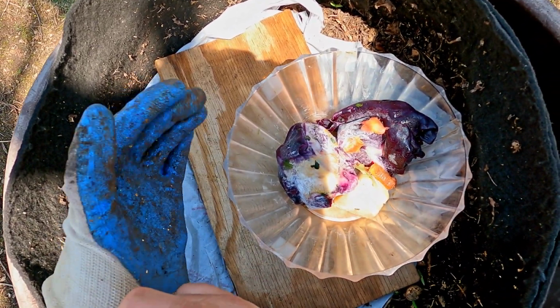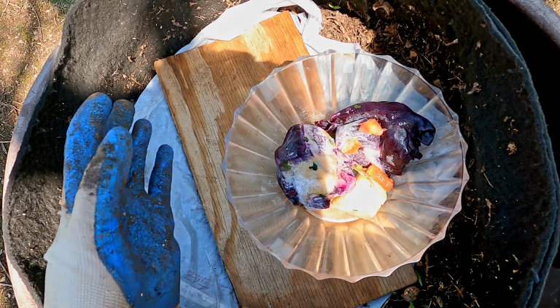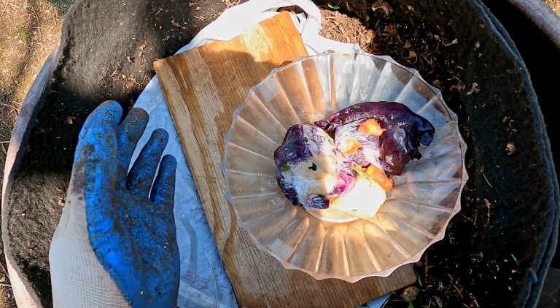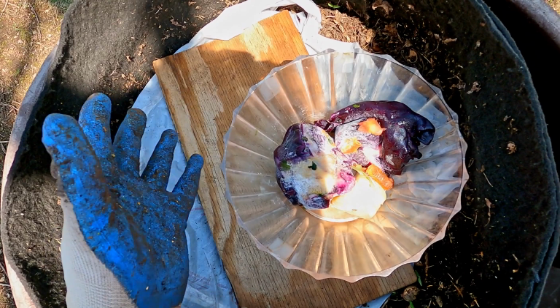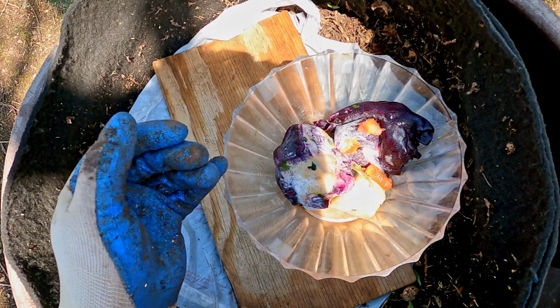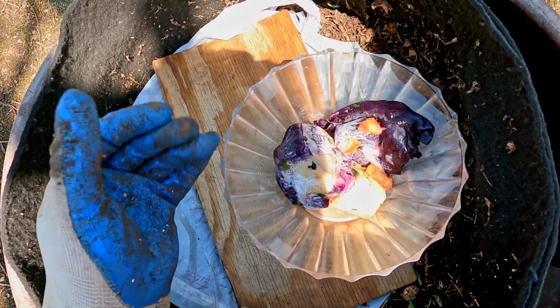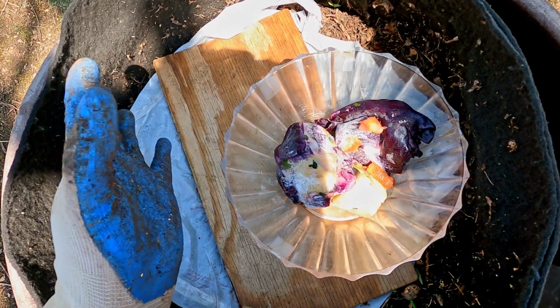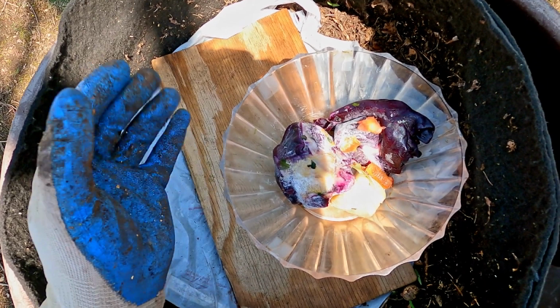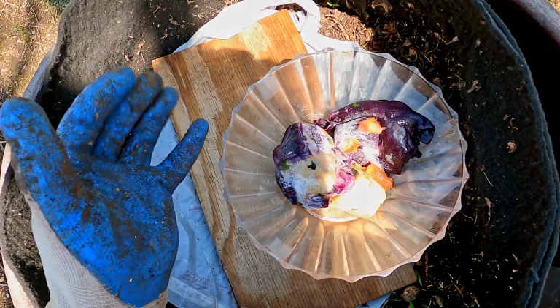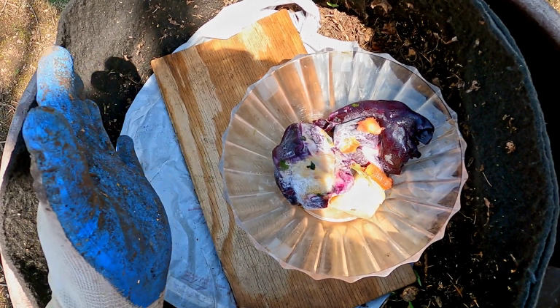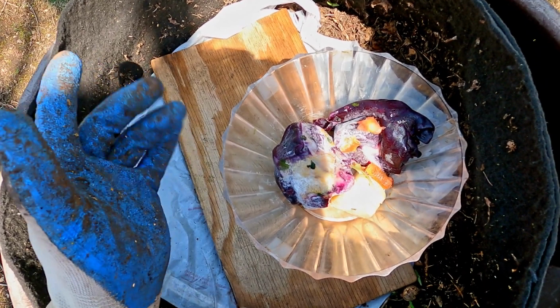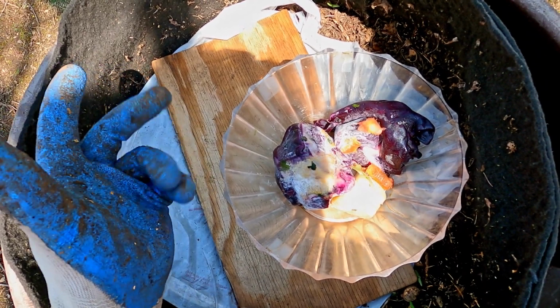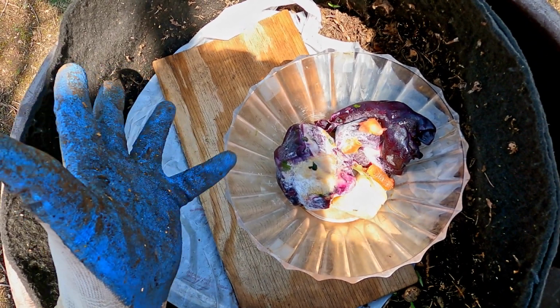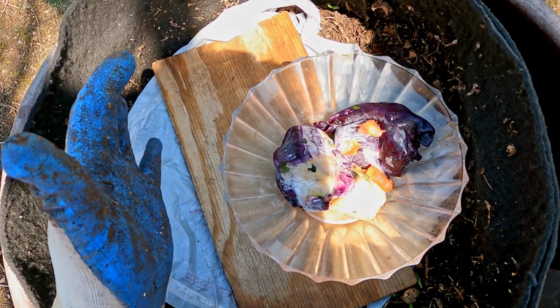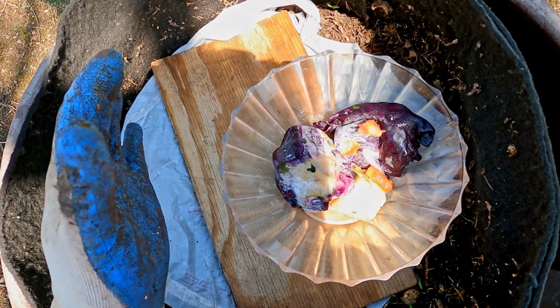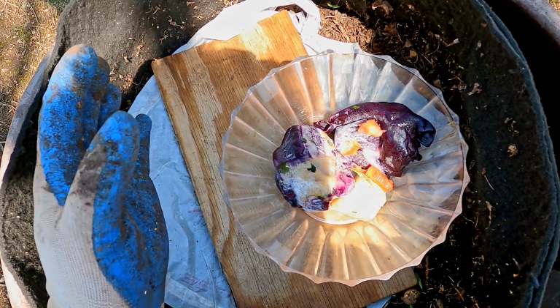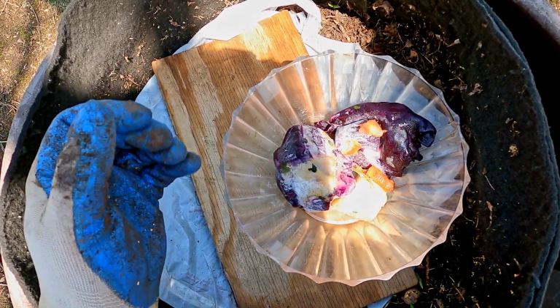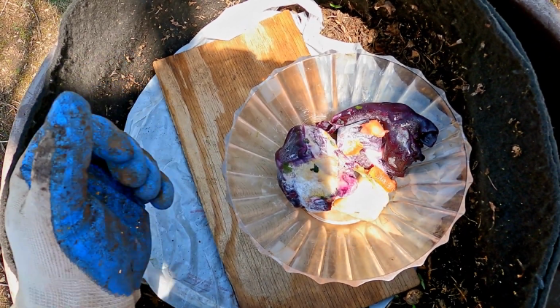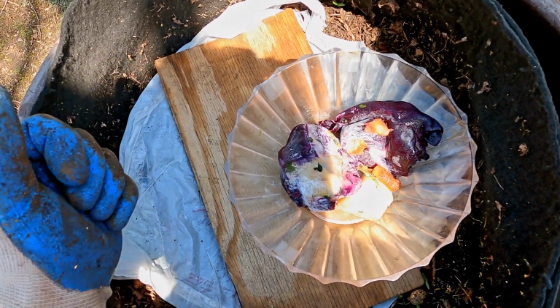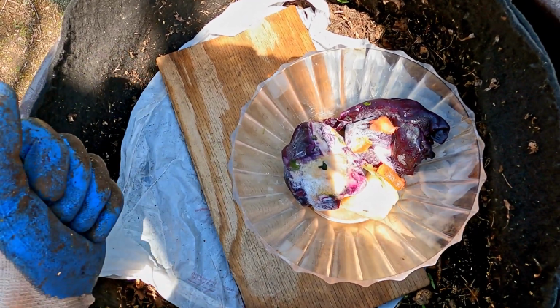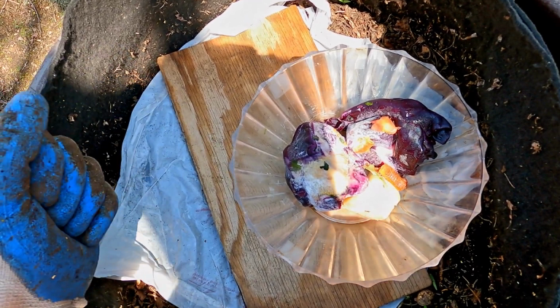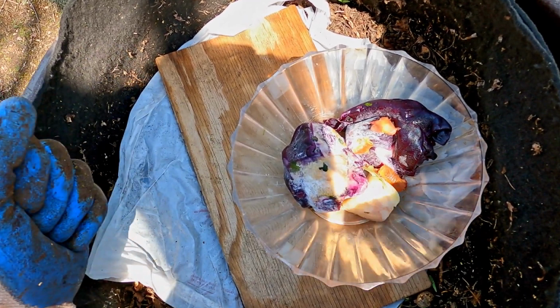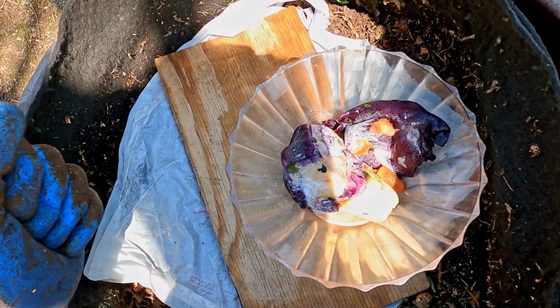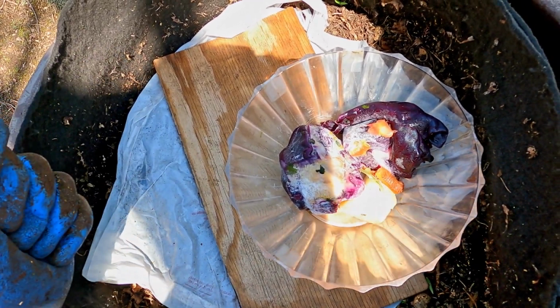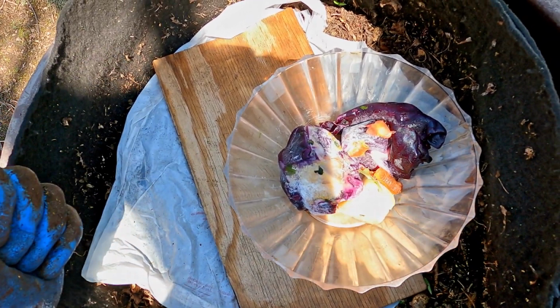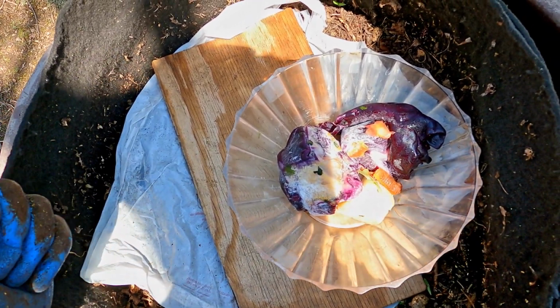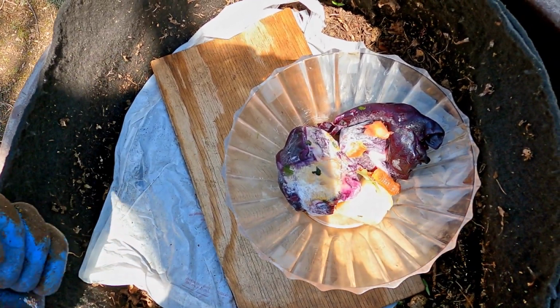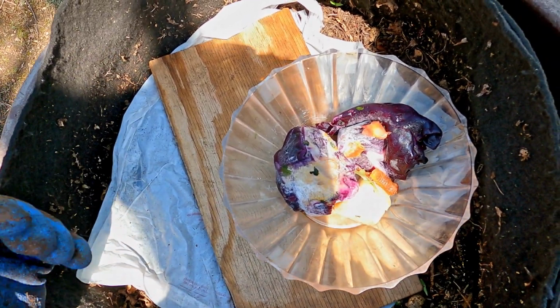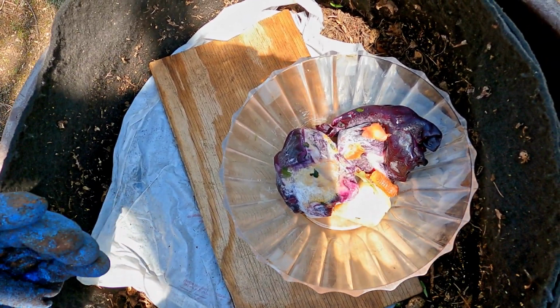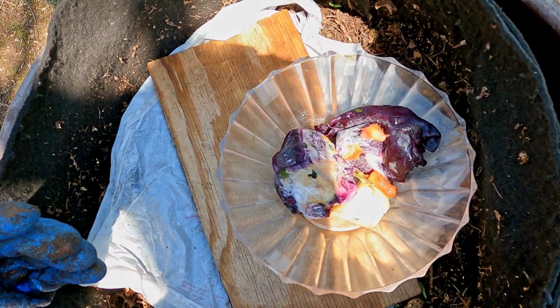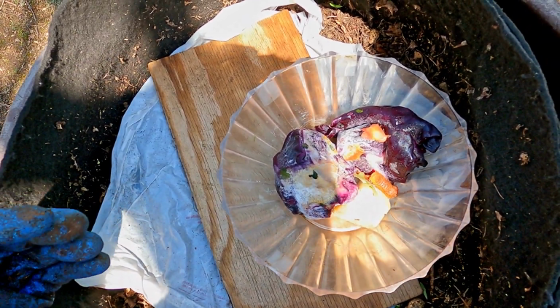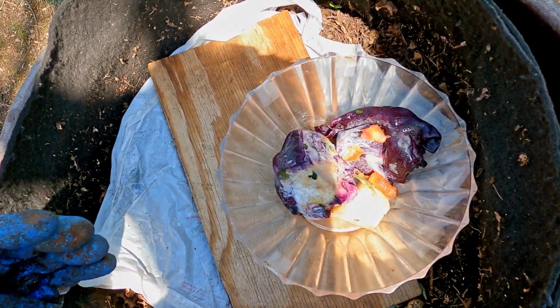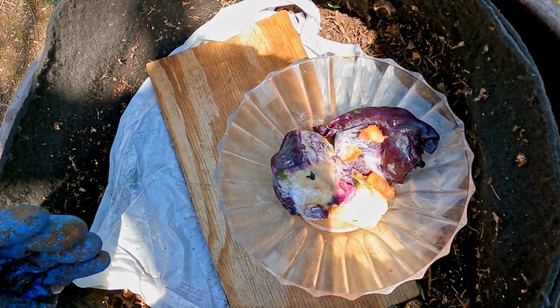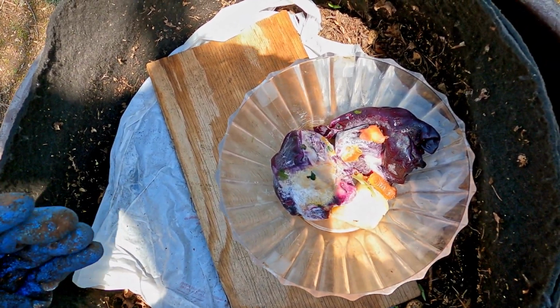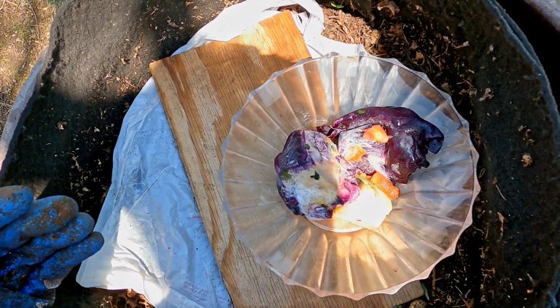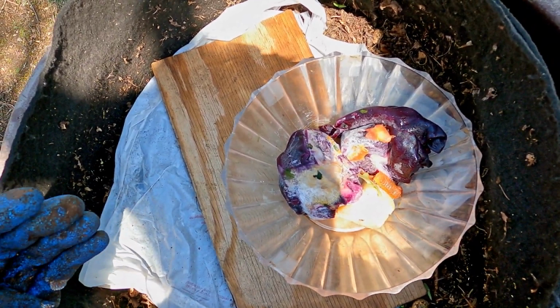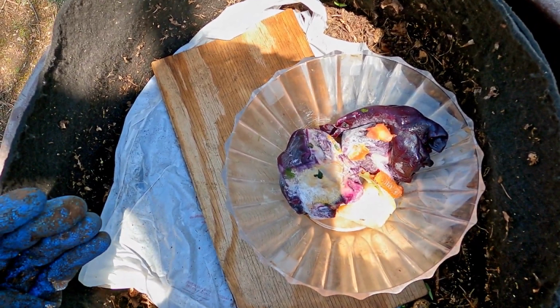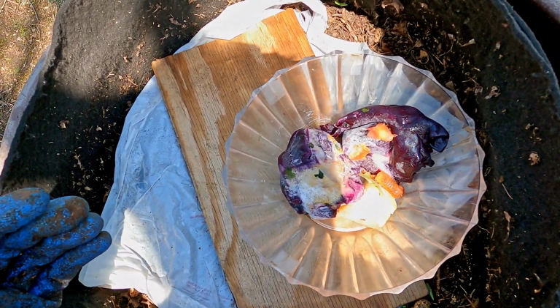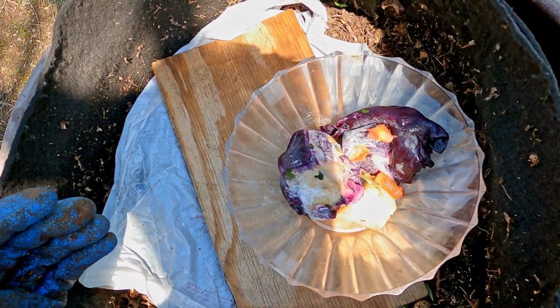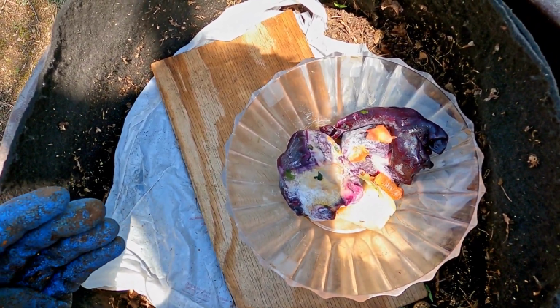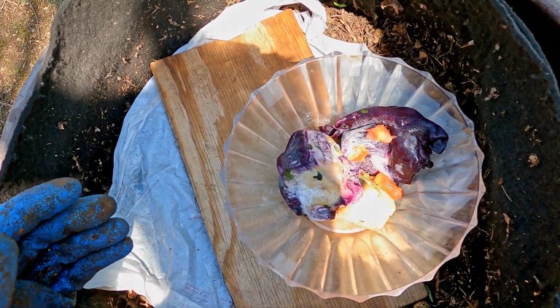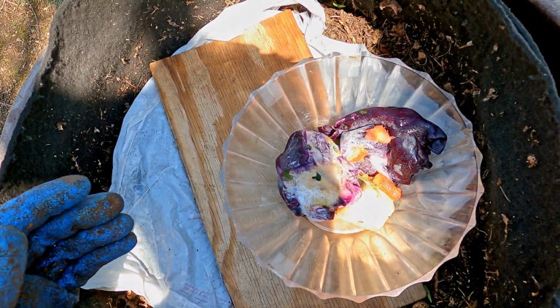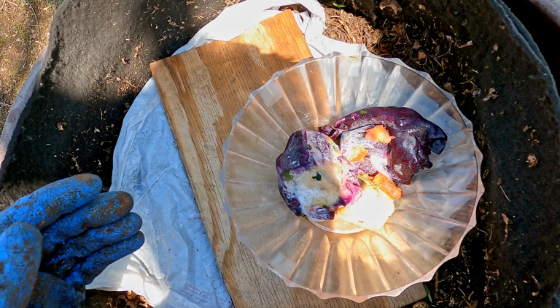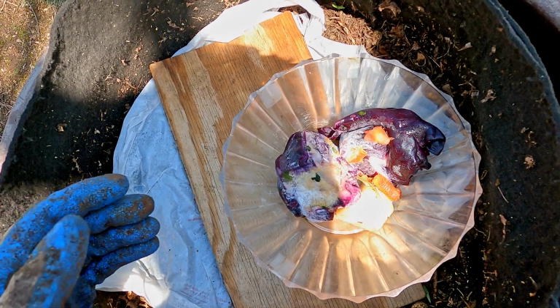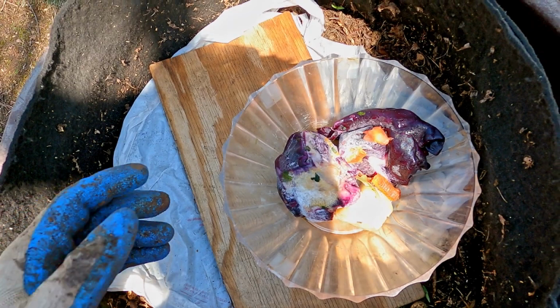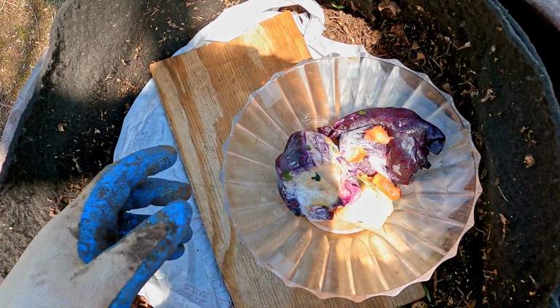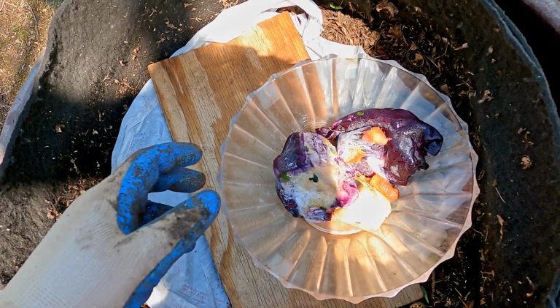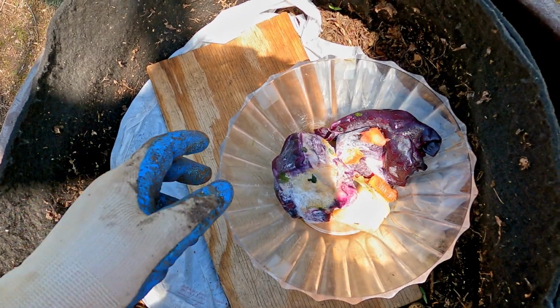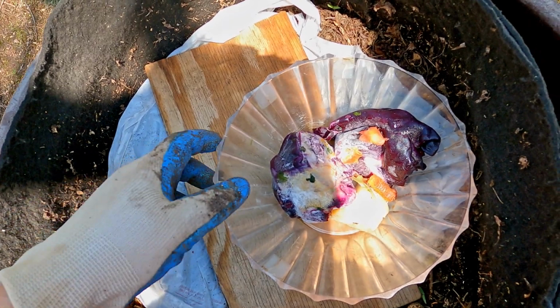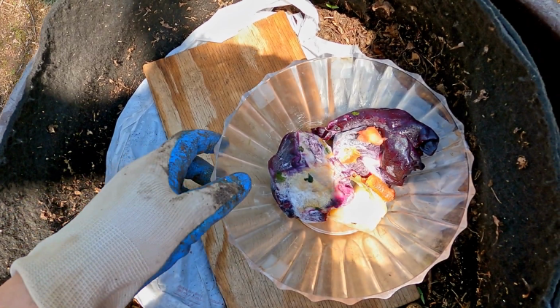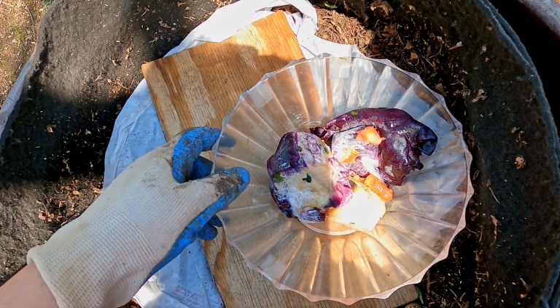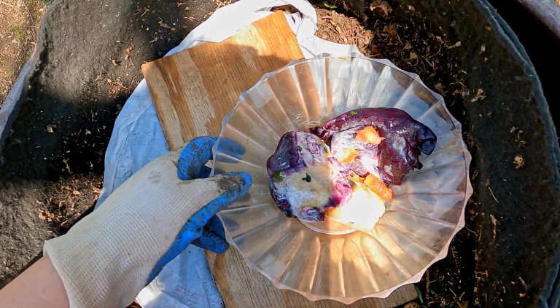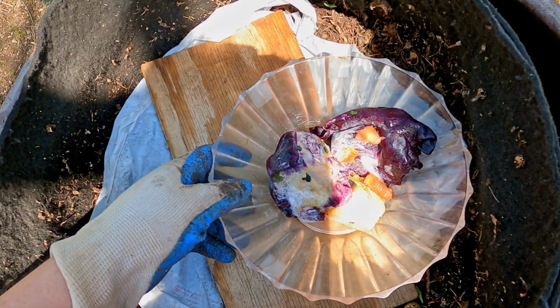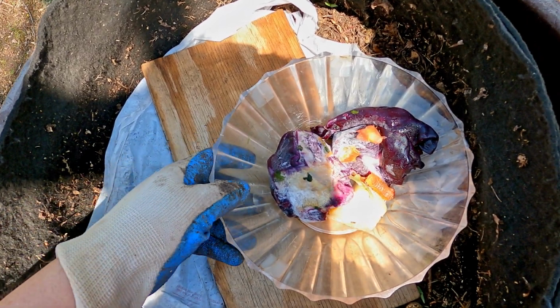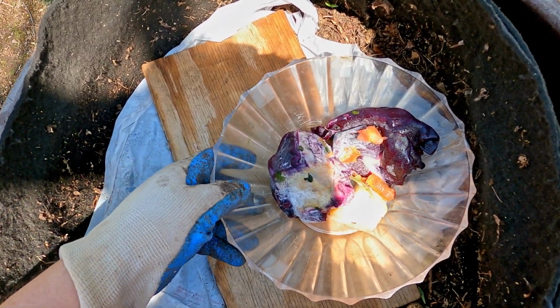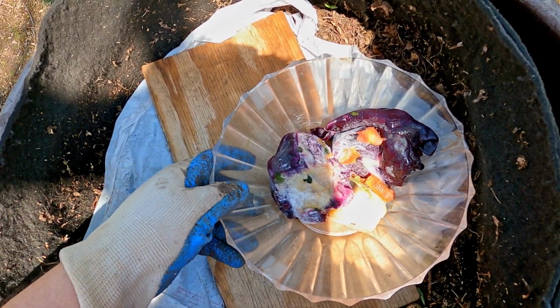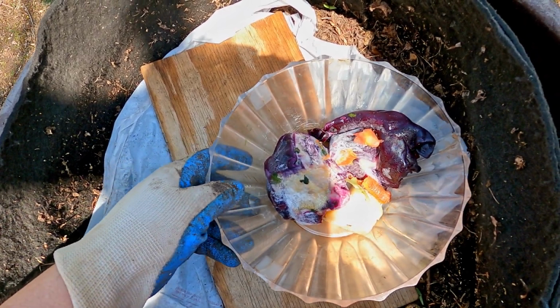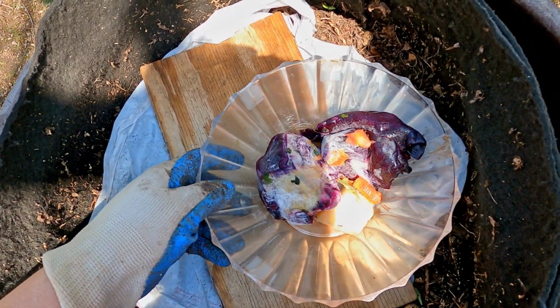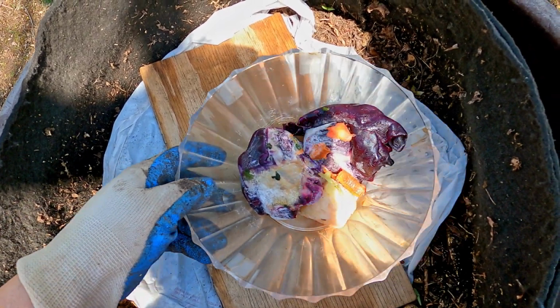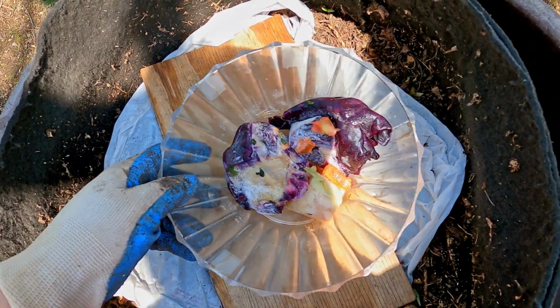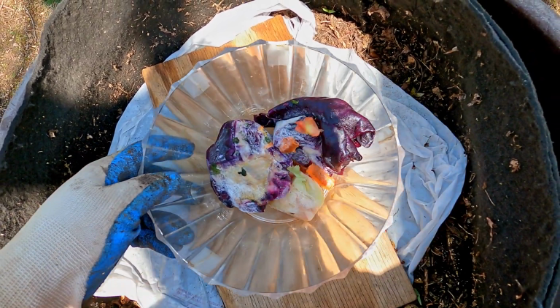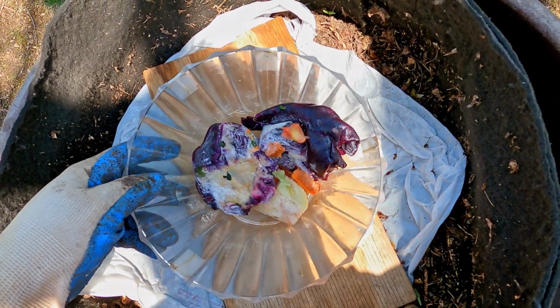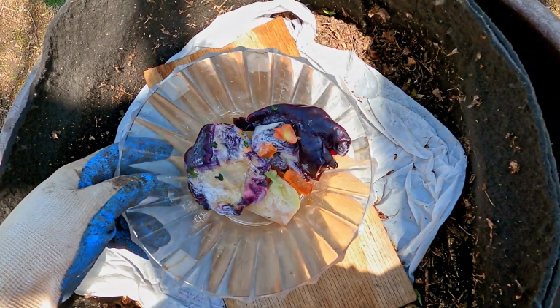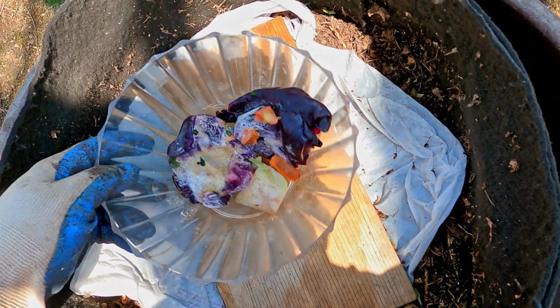I've probably got a good 1,500 to 2,000 worms in here. I forget — I've probably got some sort of an estimate somewhere on how many worms I've got in here.